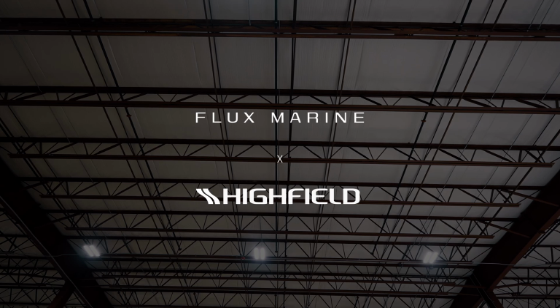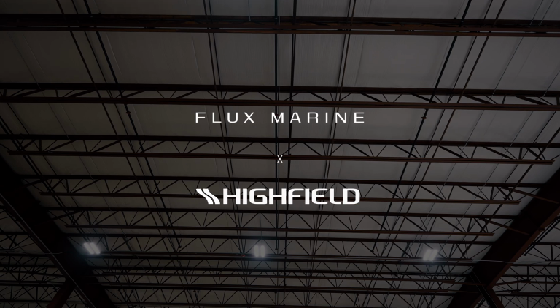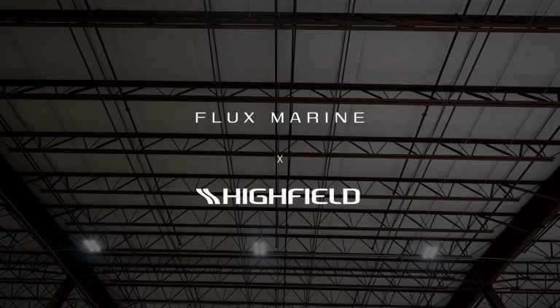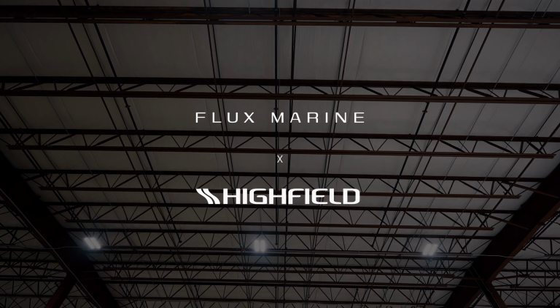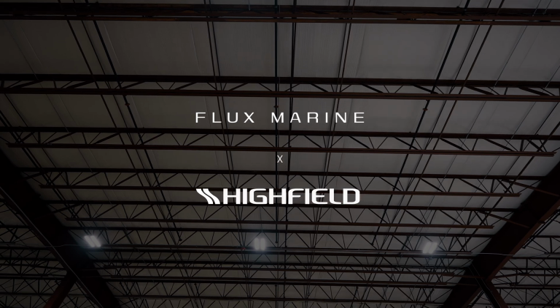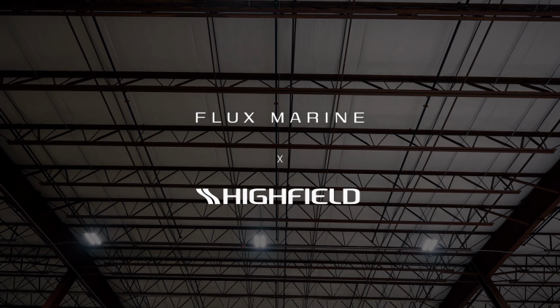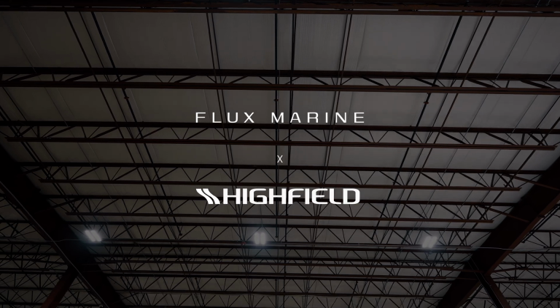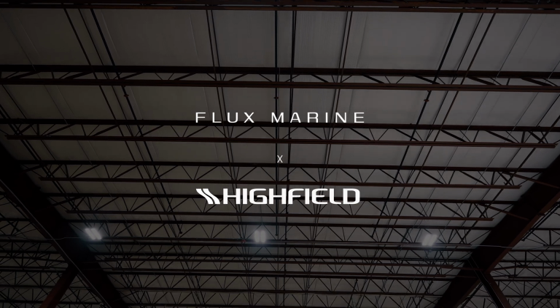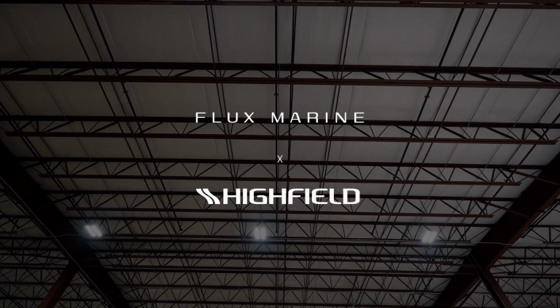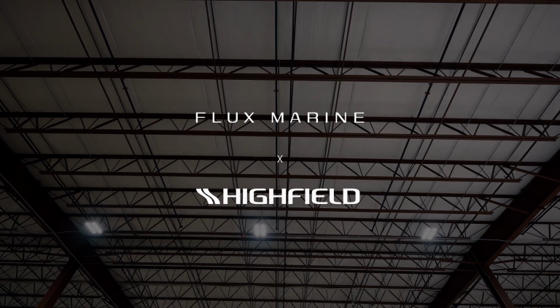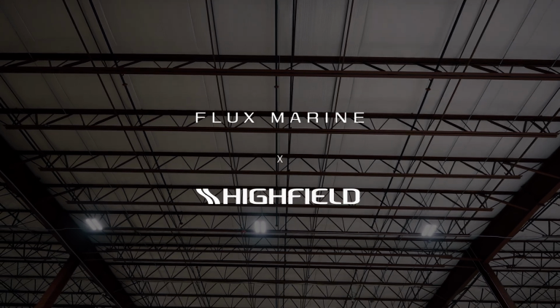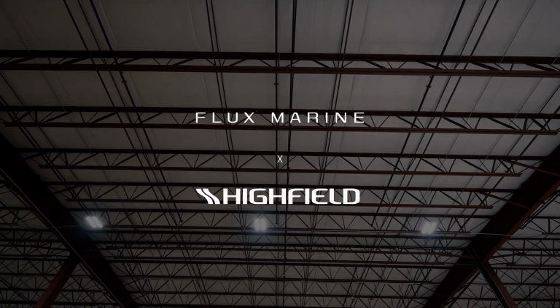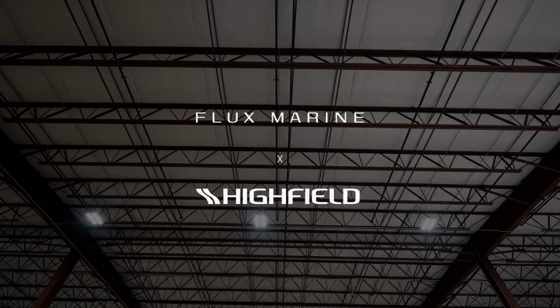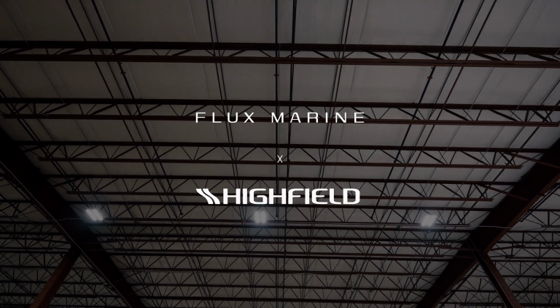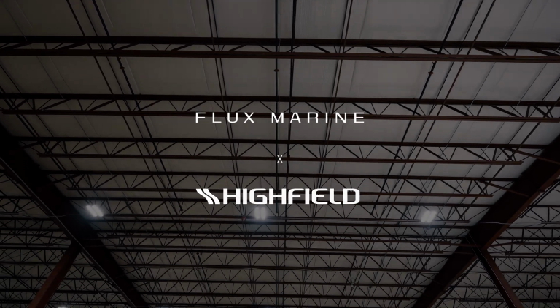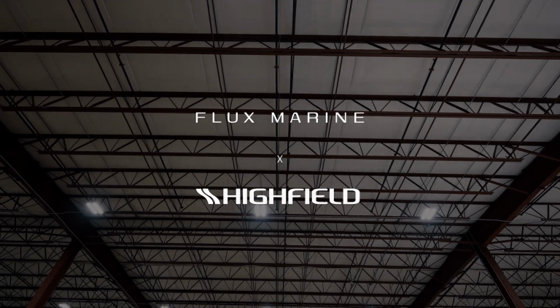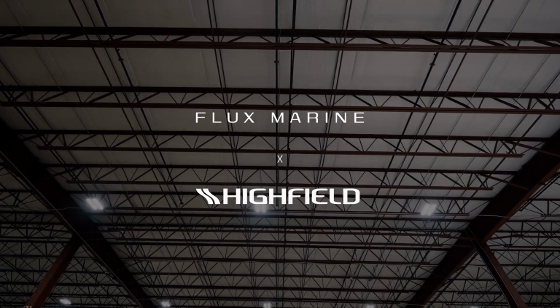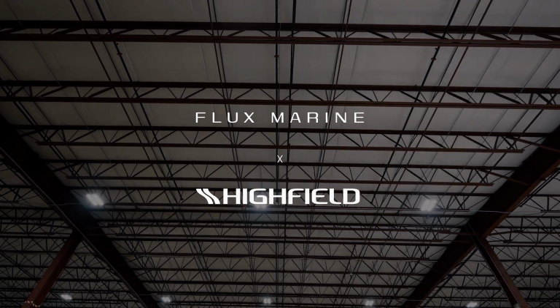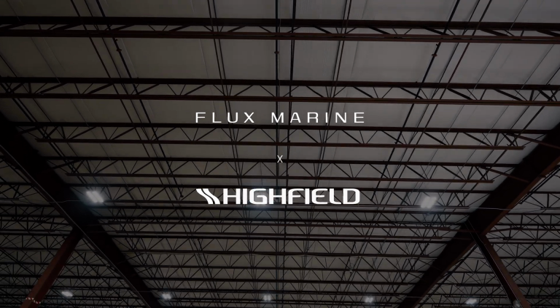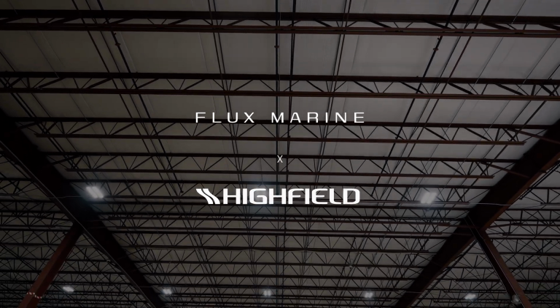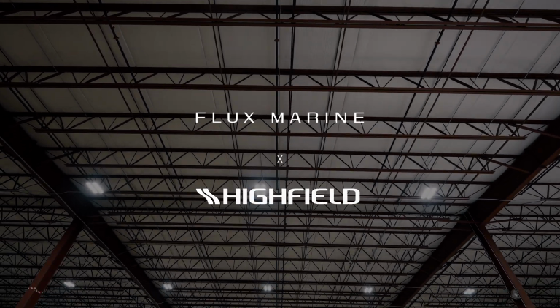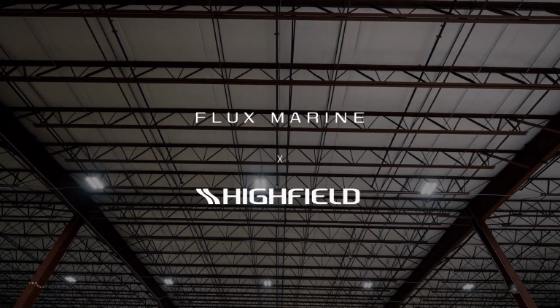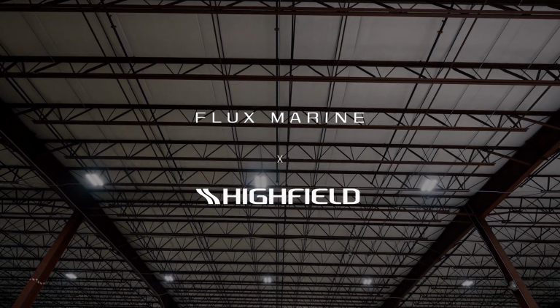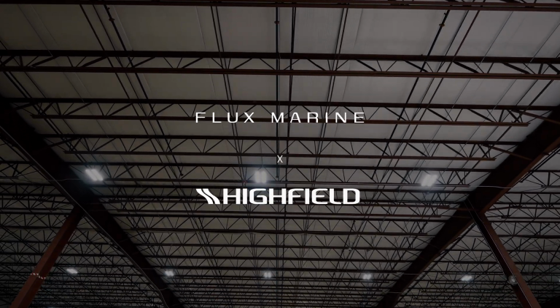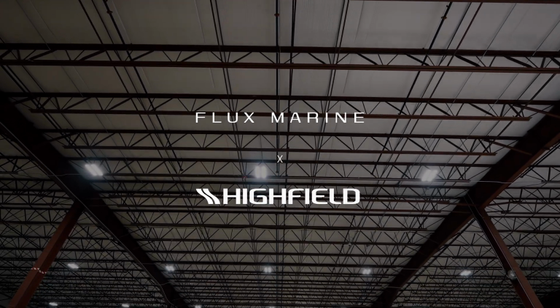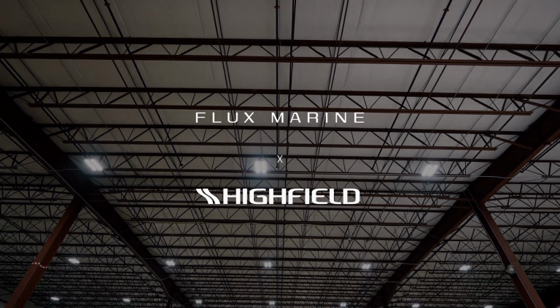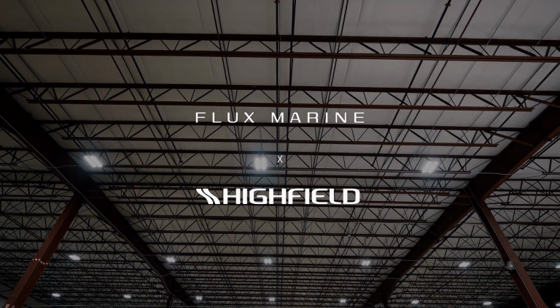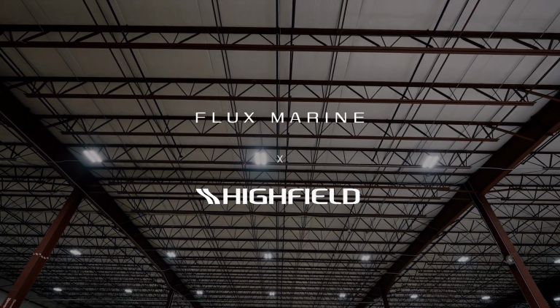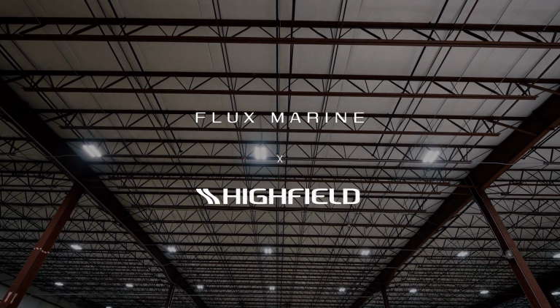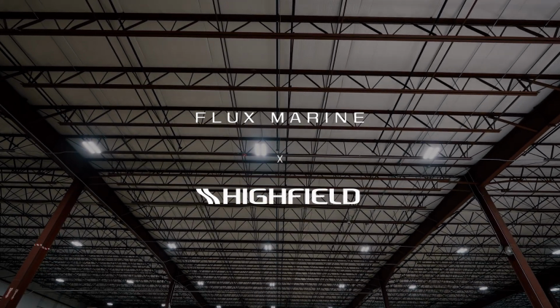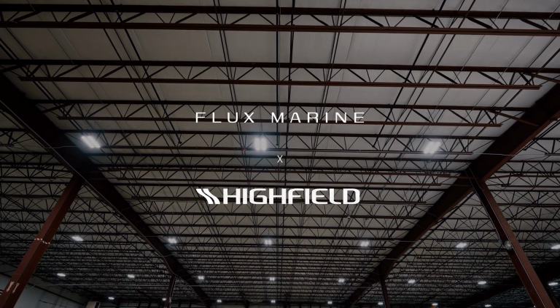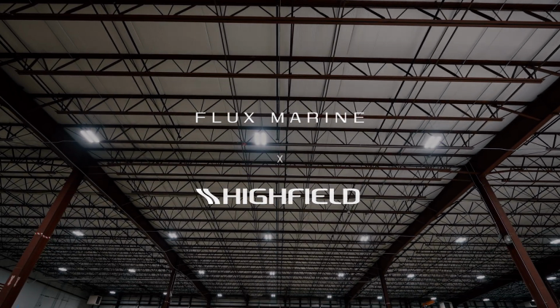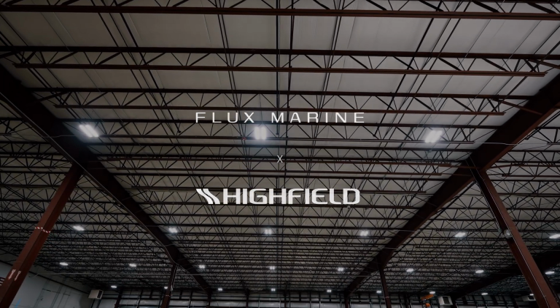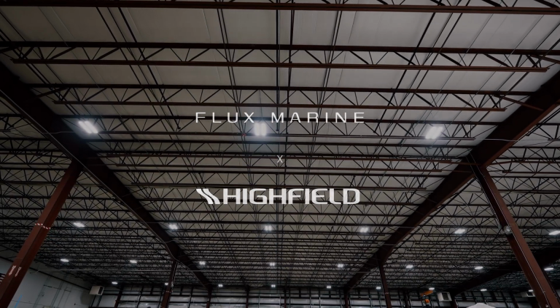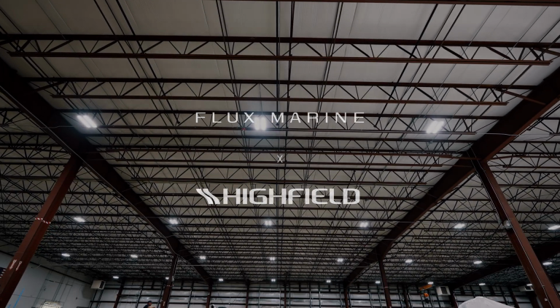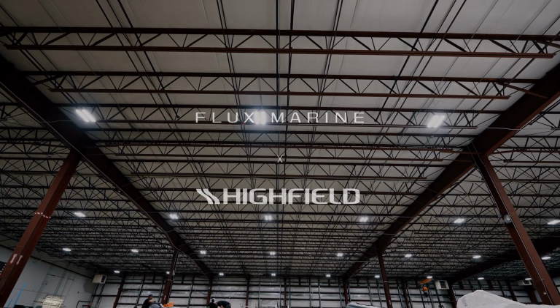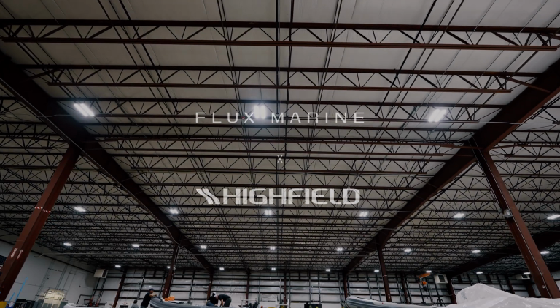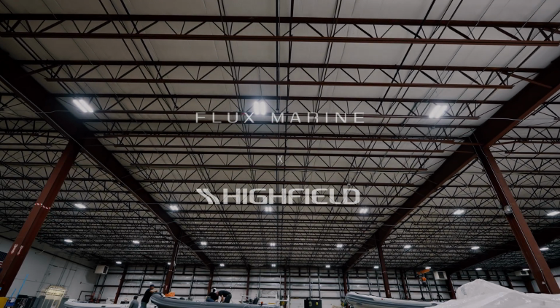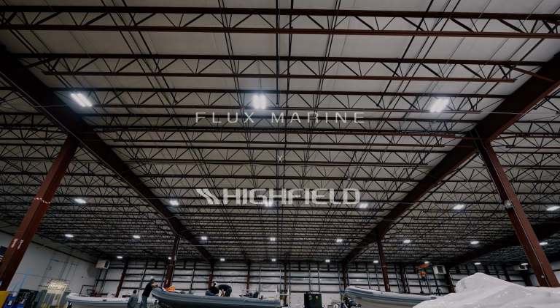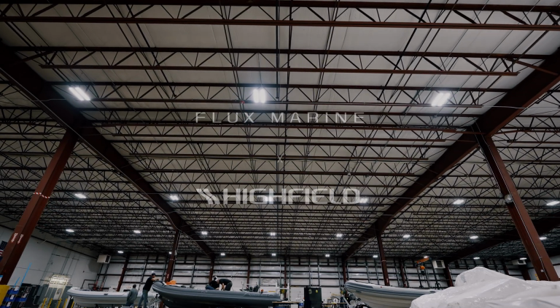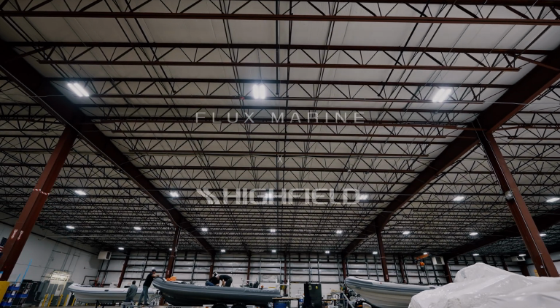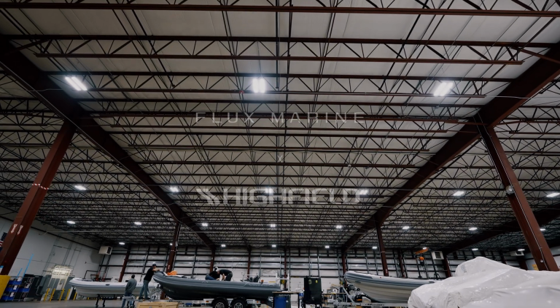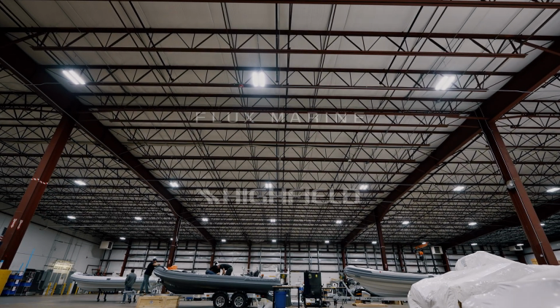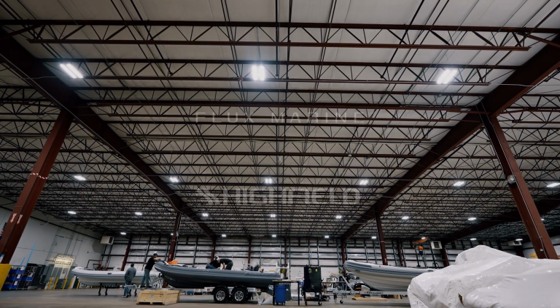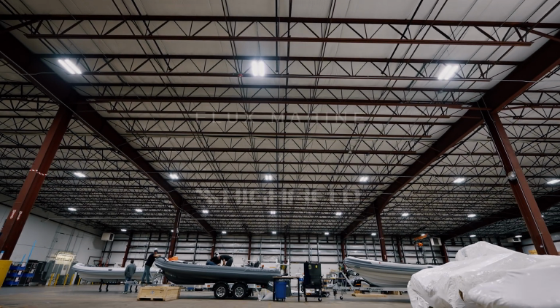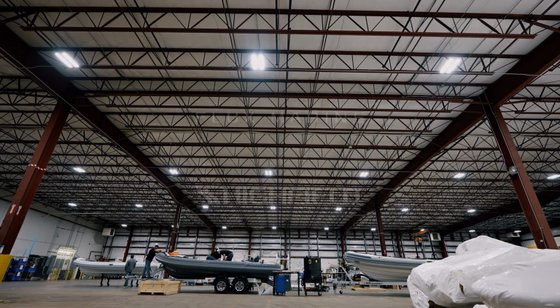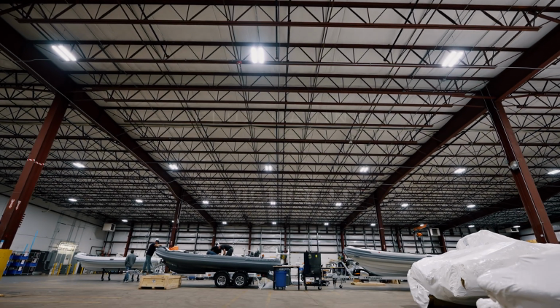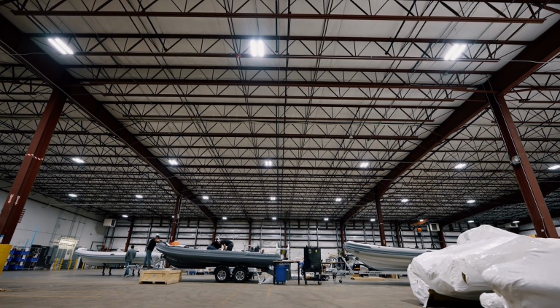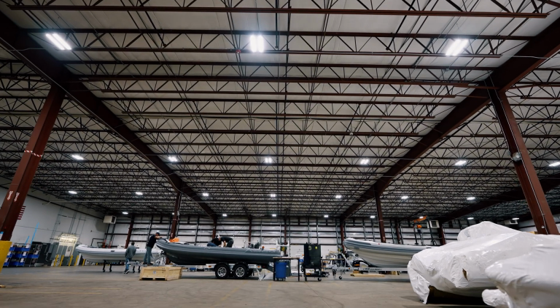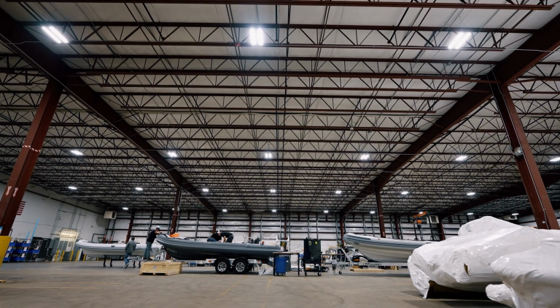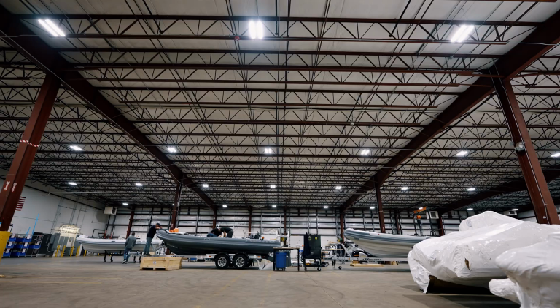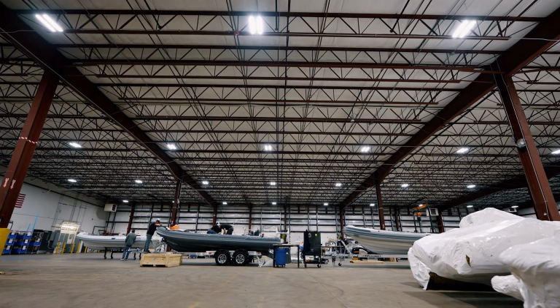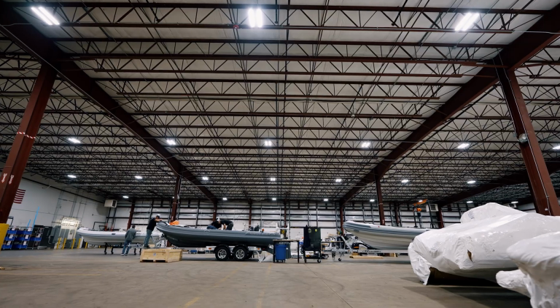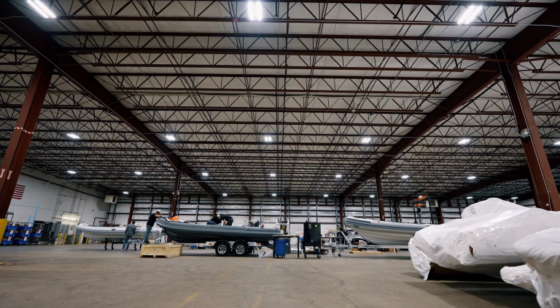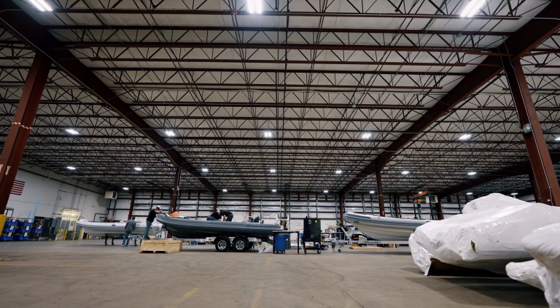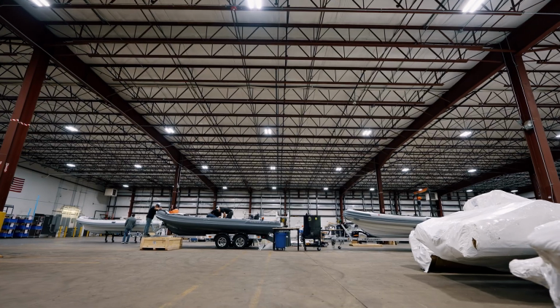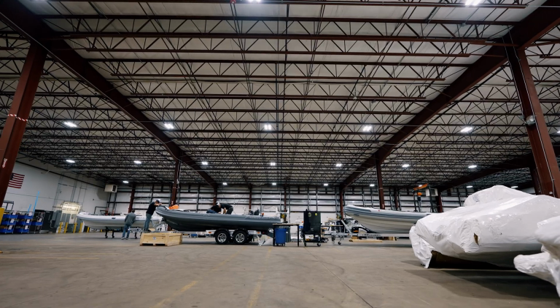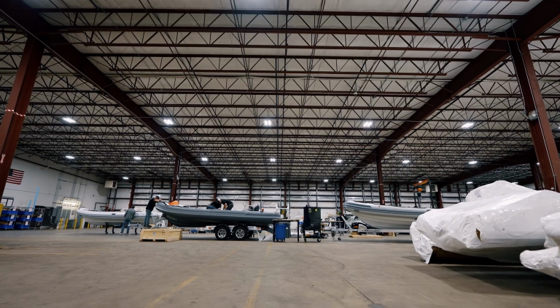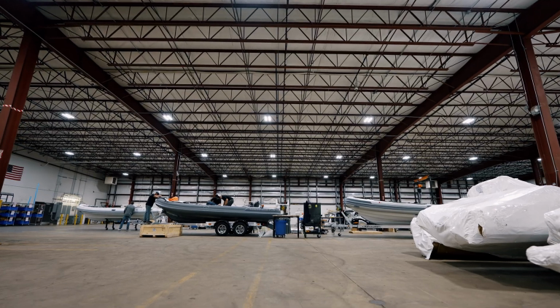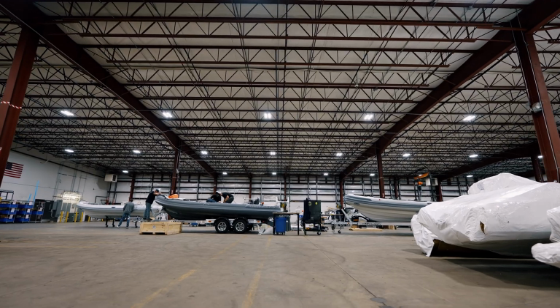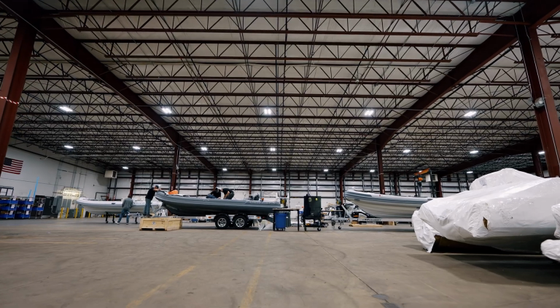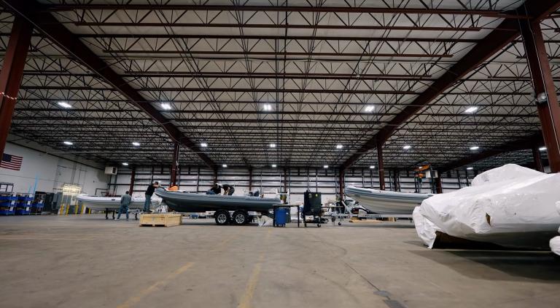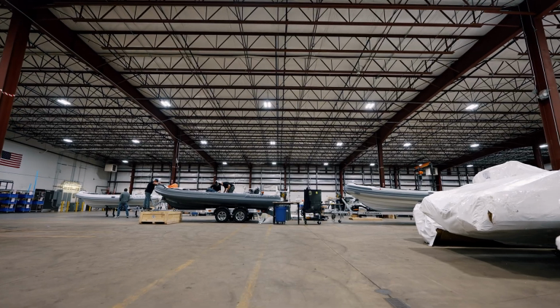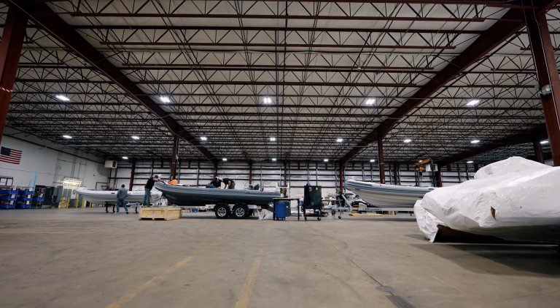We're here today in Cadillac, Michigan at the Highfield Rigging and Assembly Center, teaching them how to install the Fluxmarine electric system.